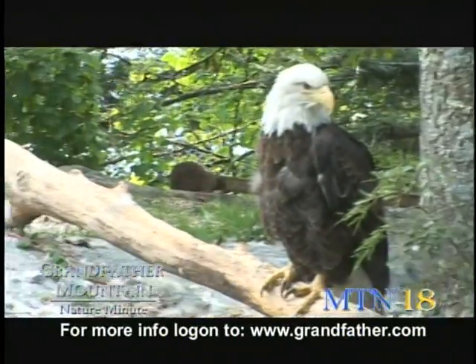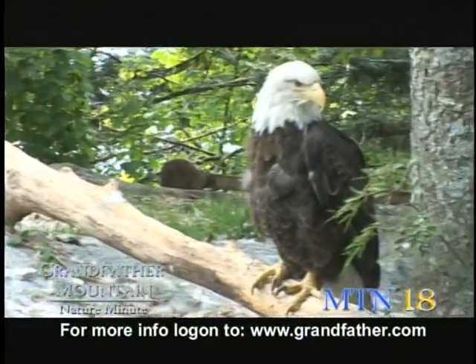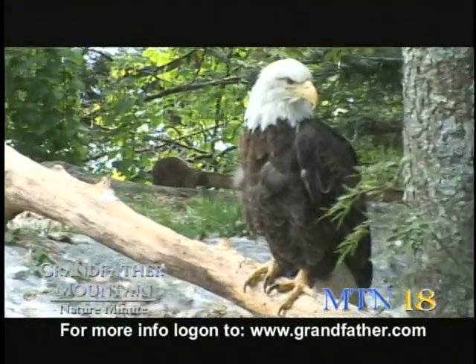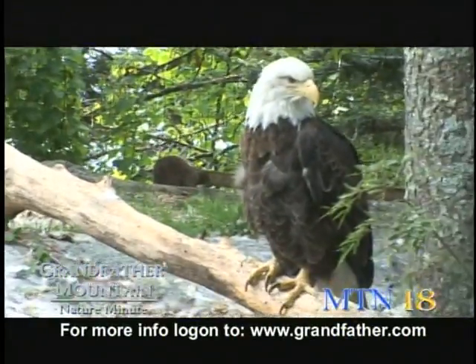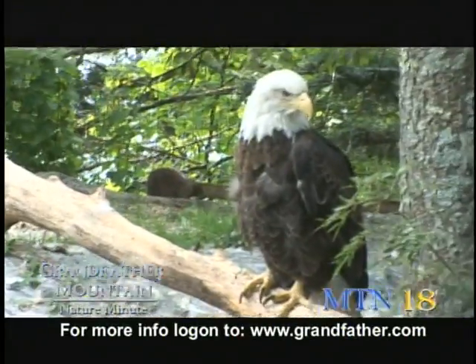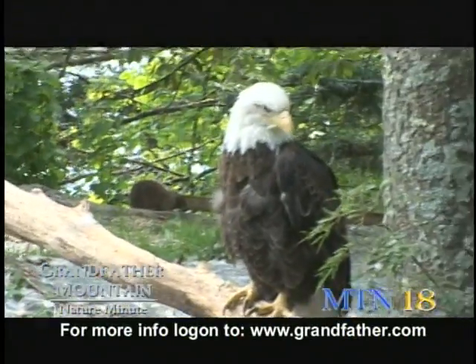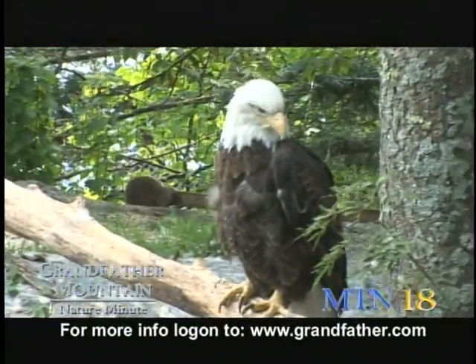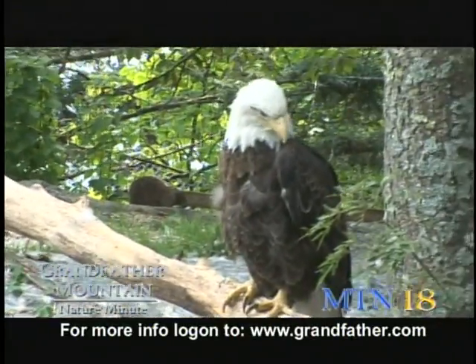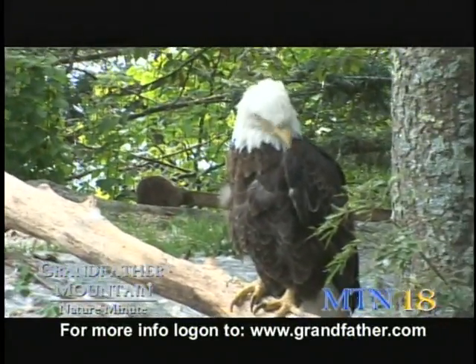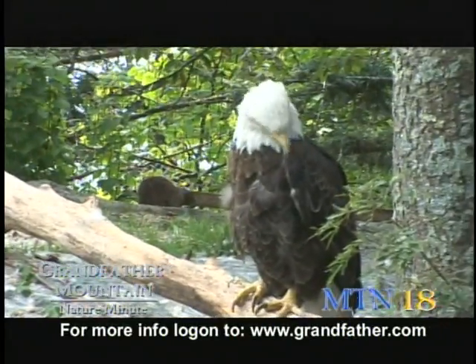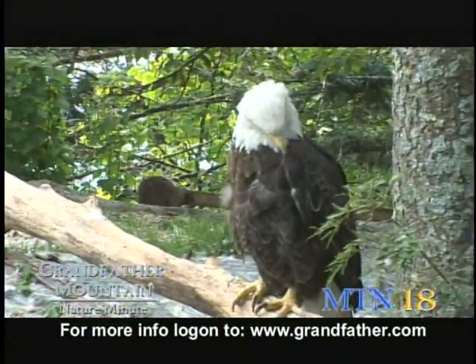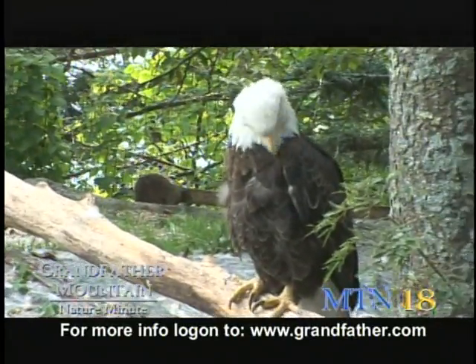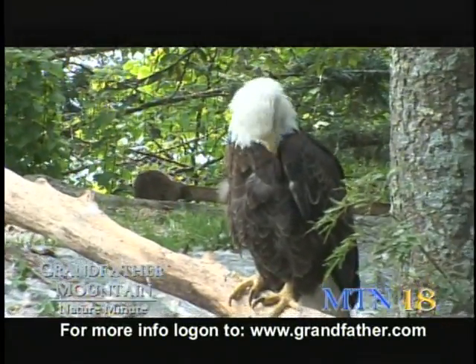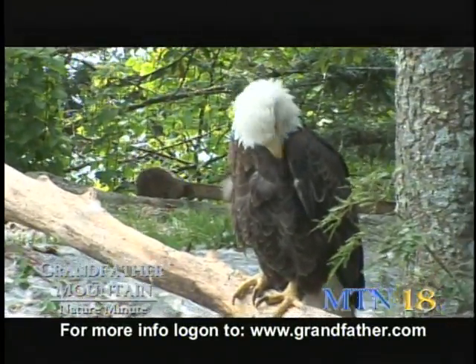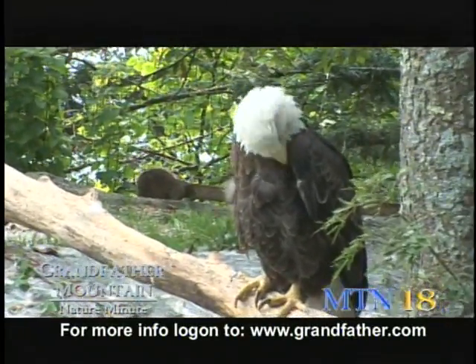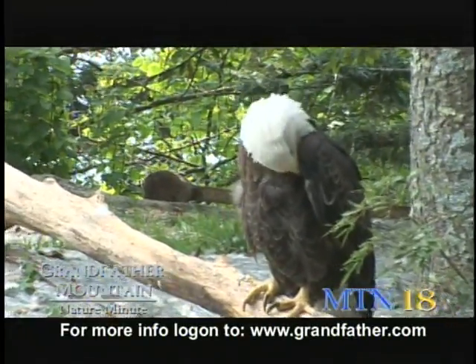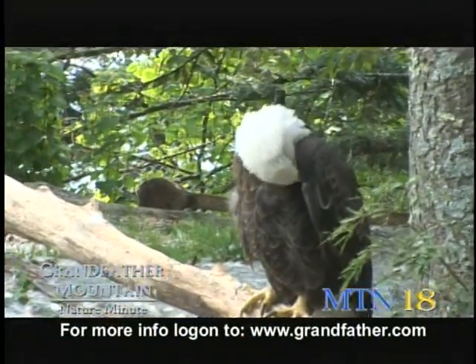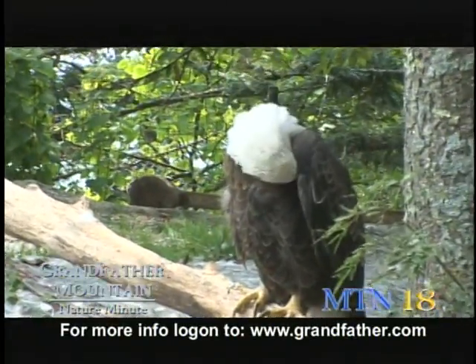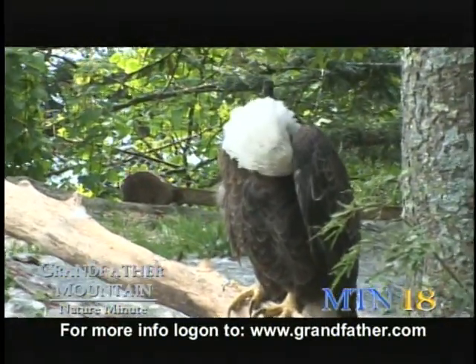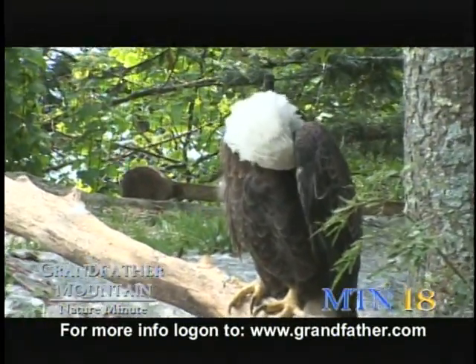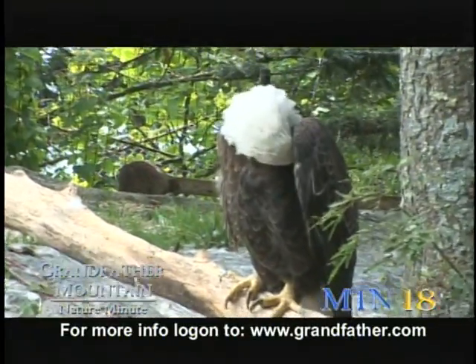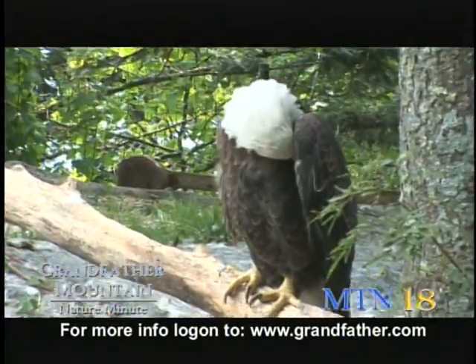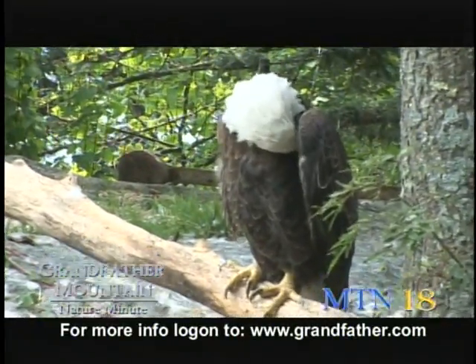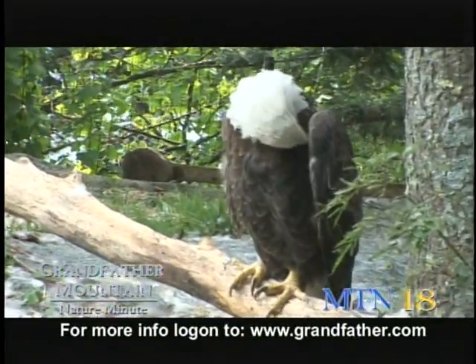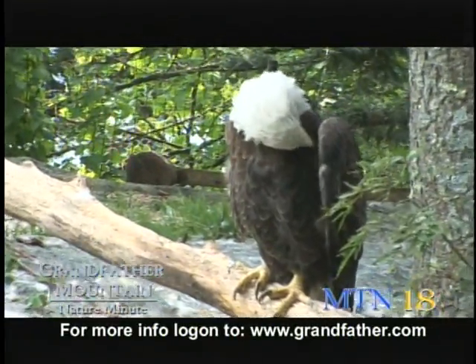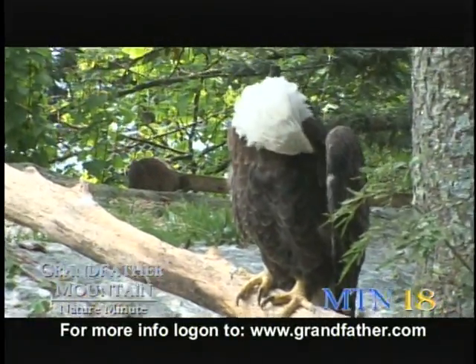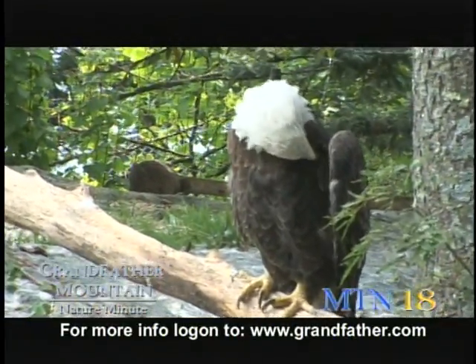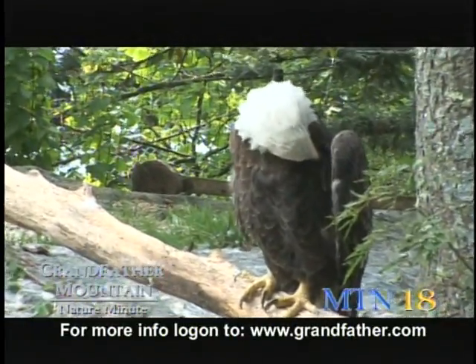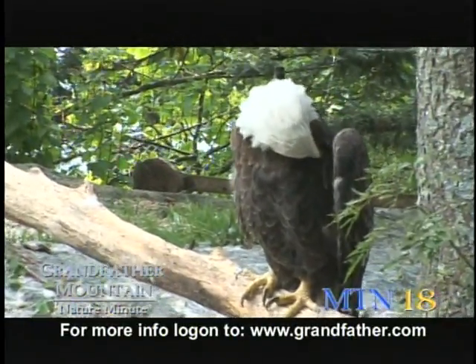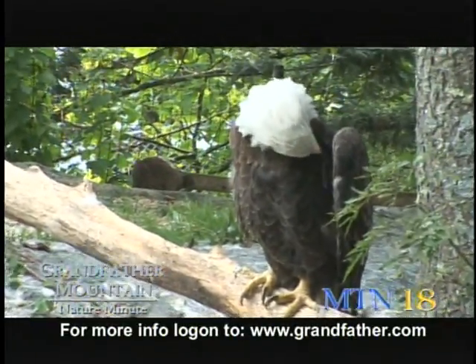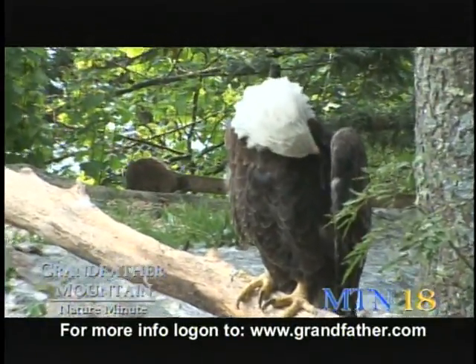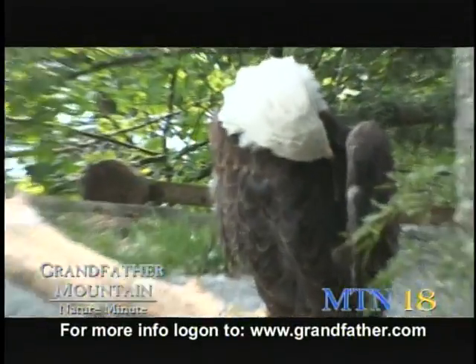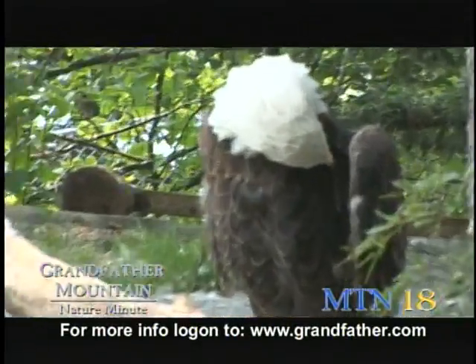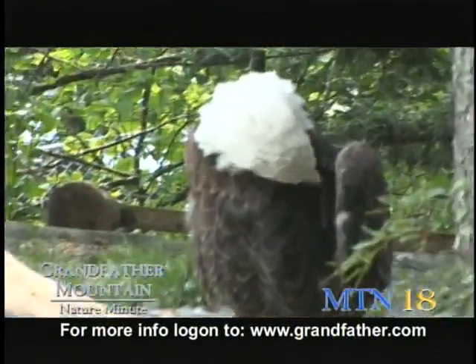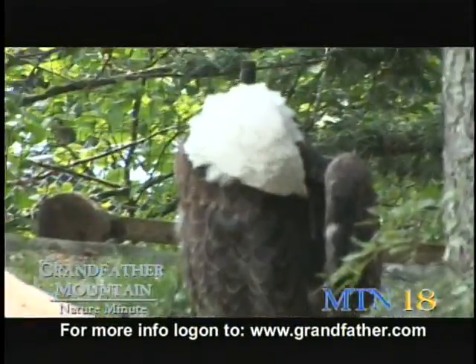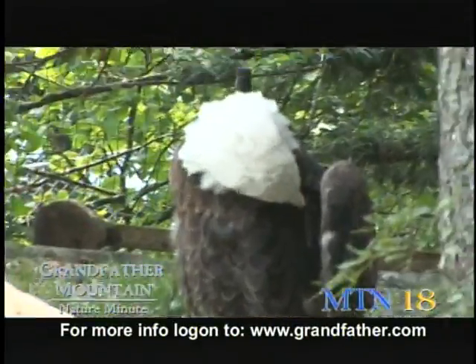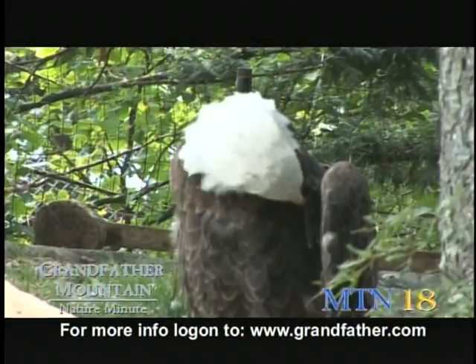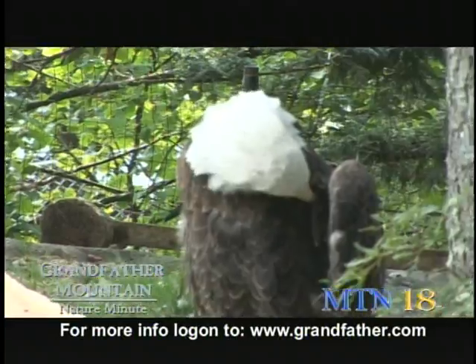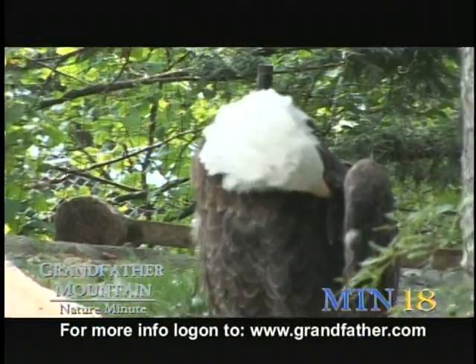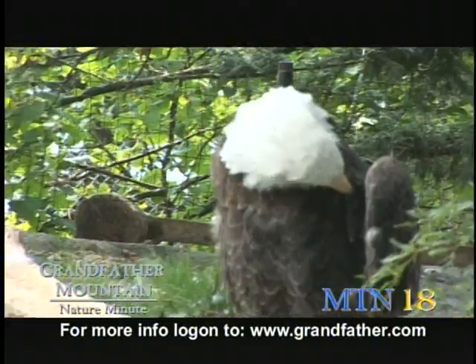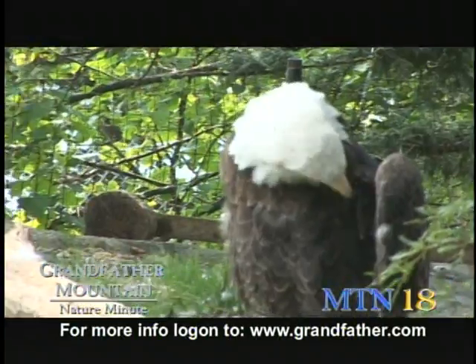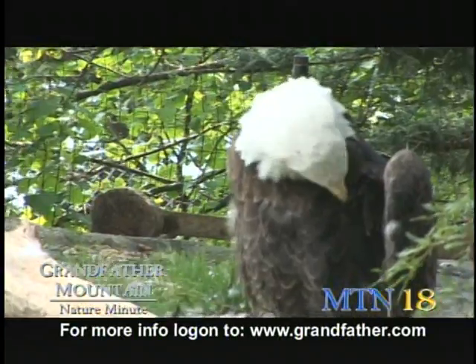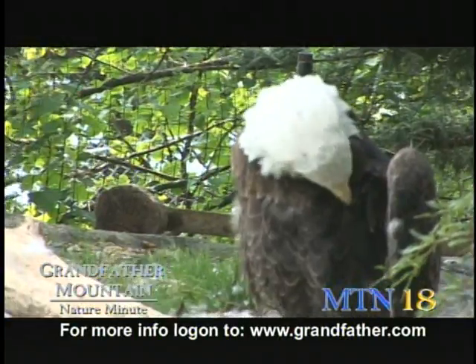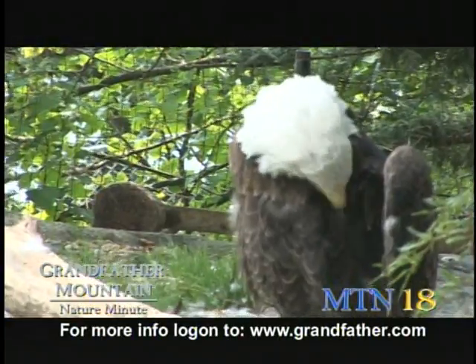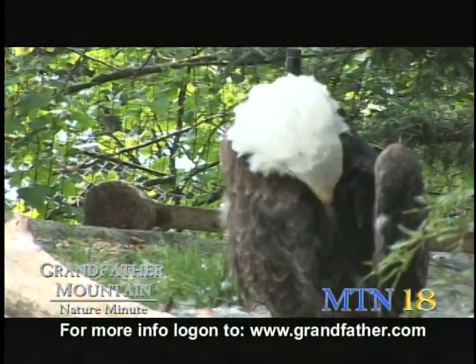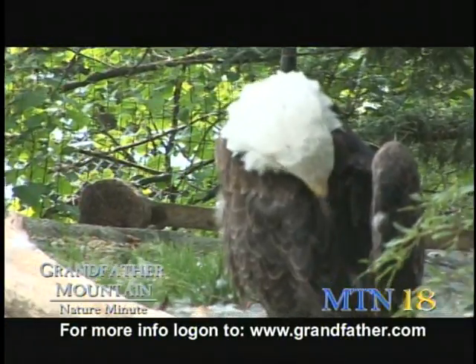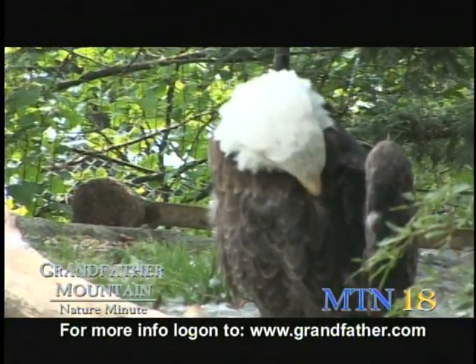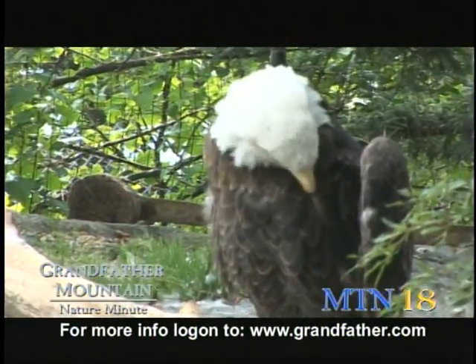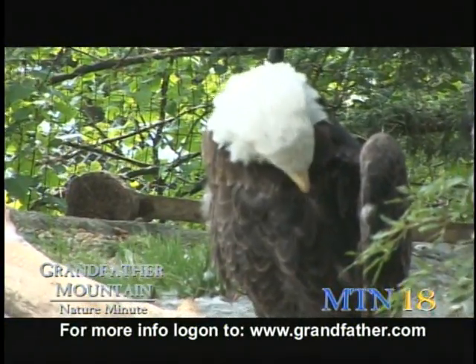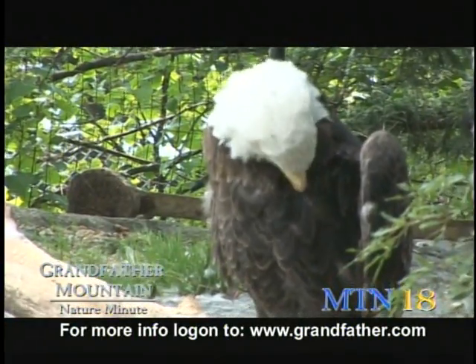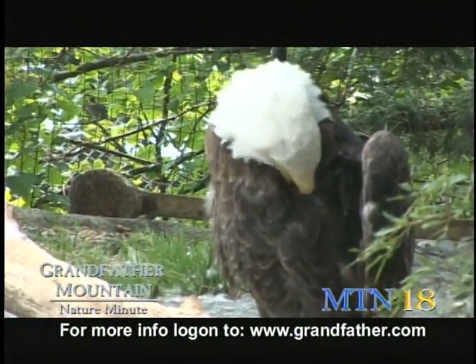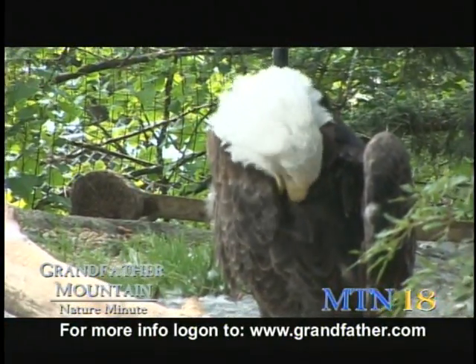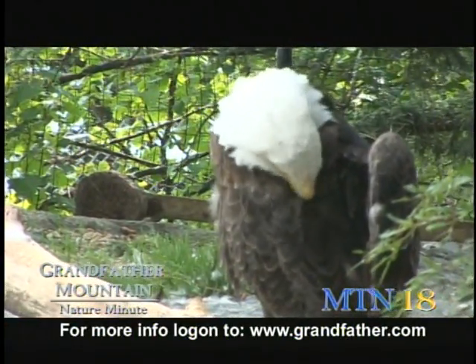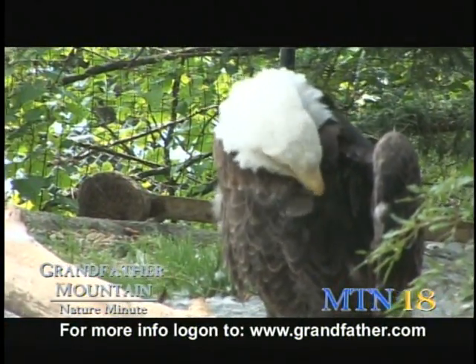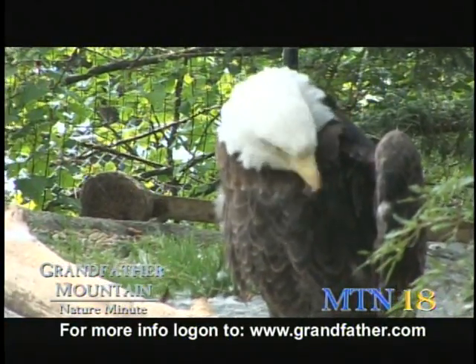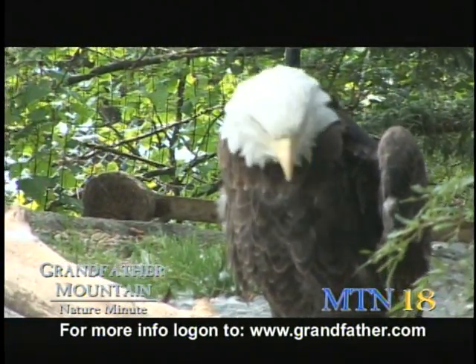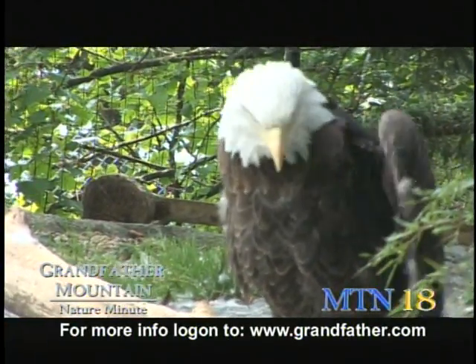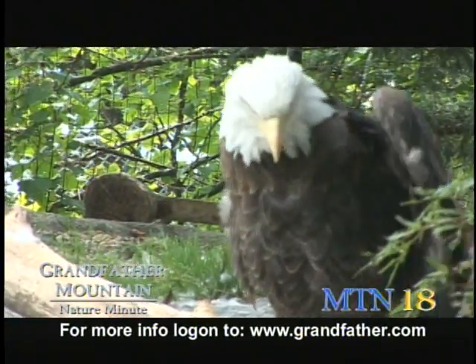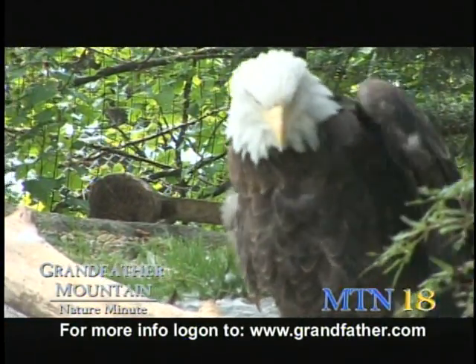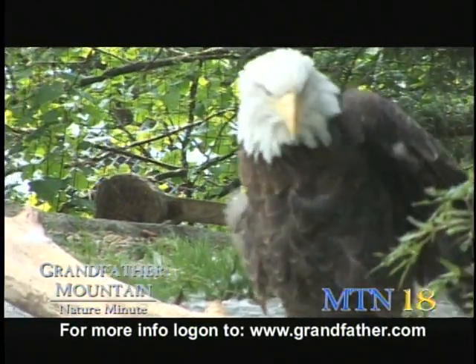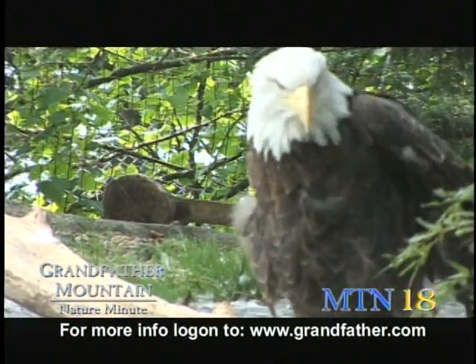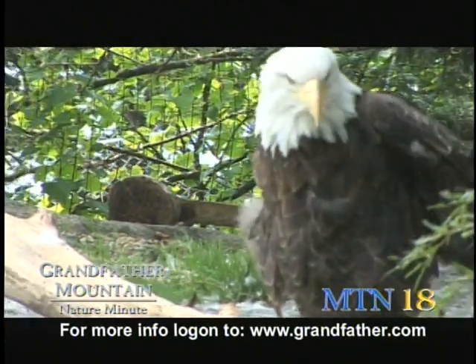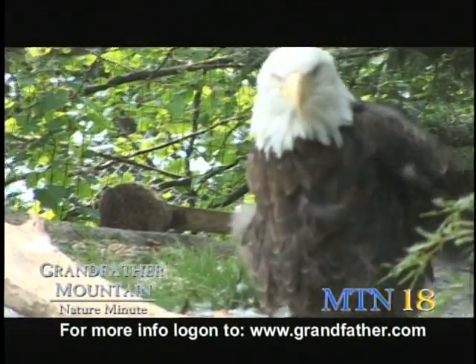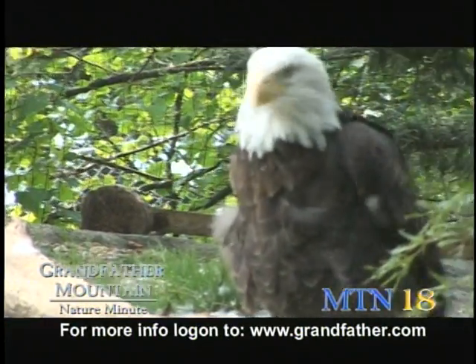Their tail is used for balance, similar to a cougar's tail. They can also use it as a rudder for steering and braking.